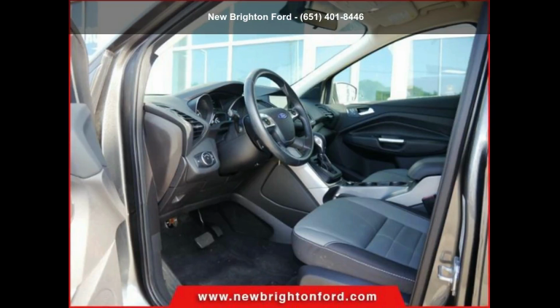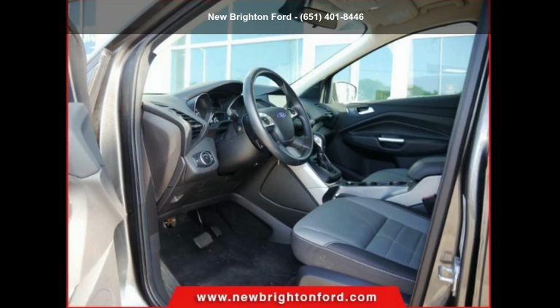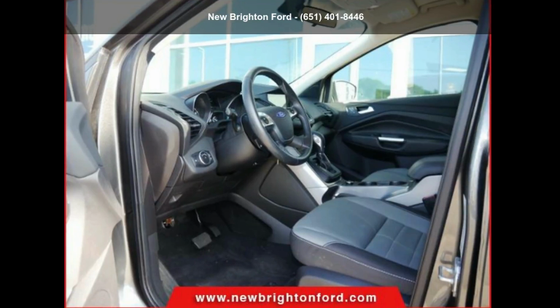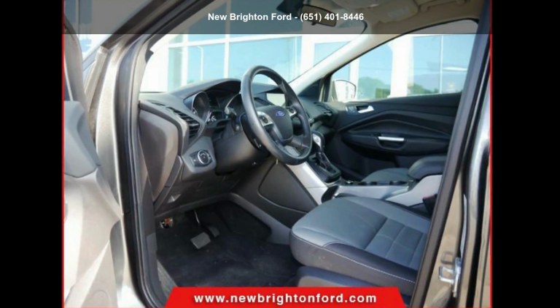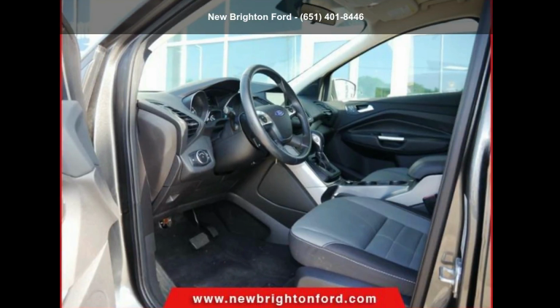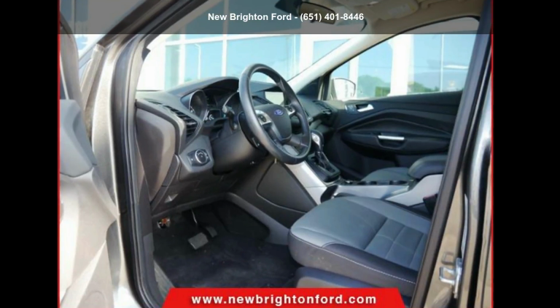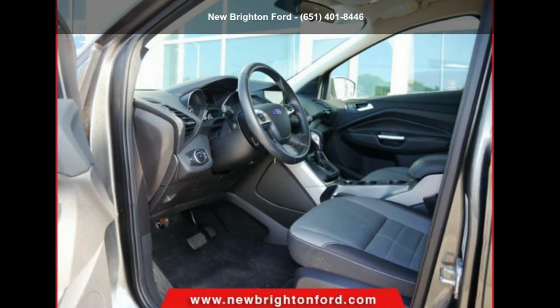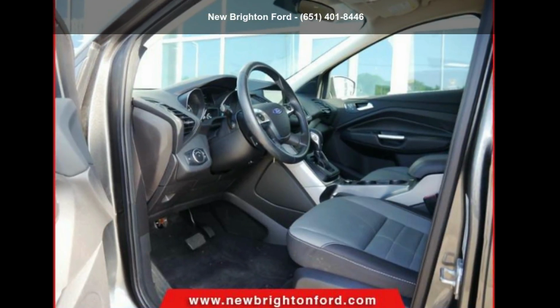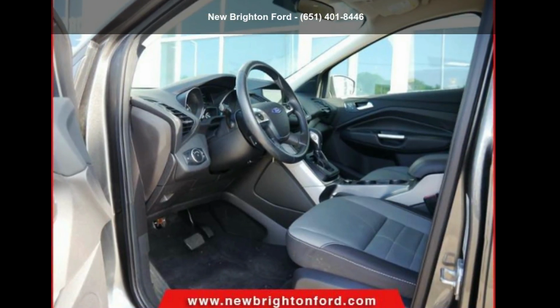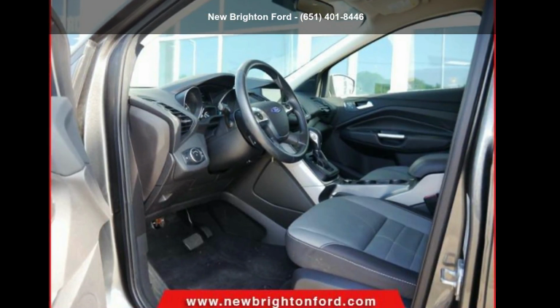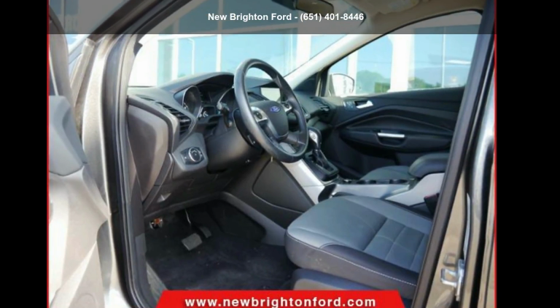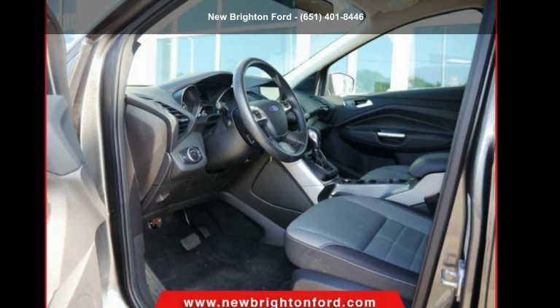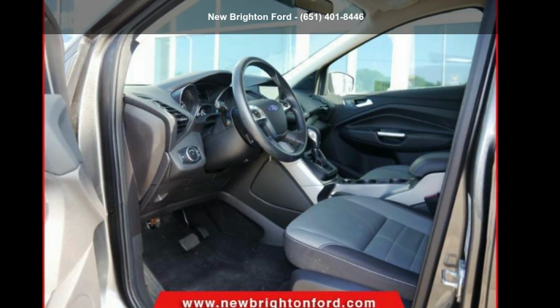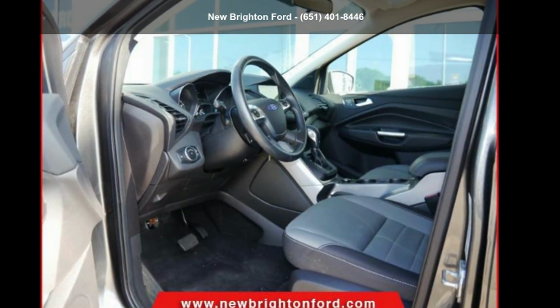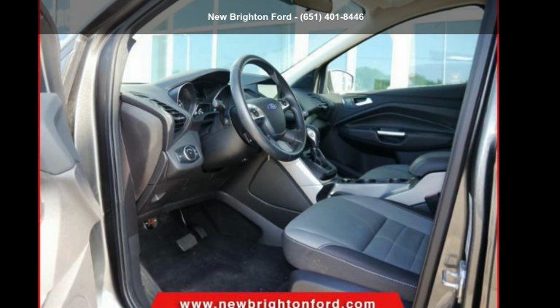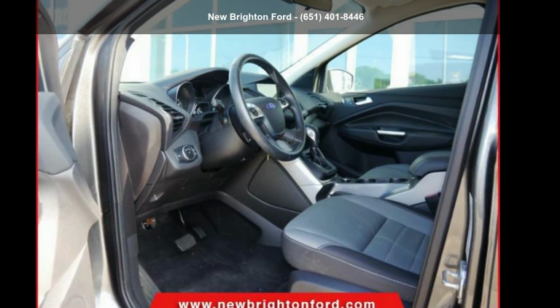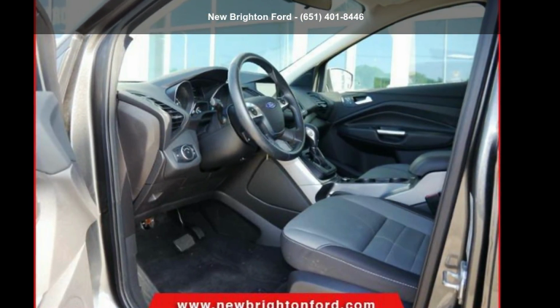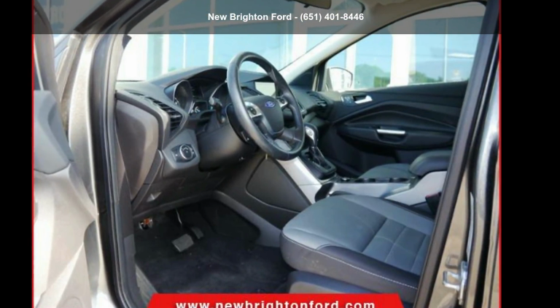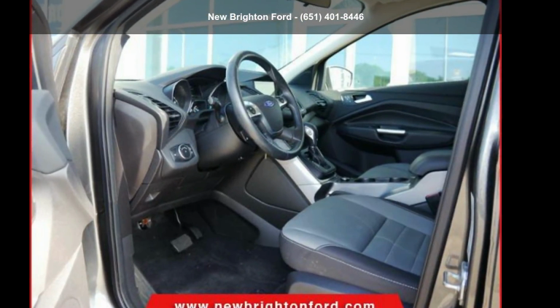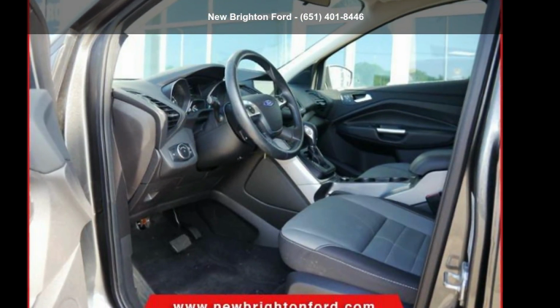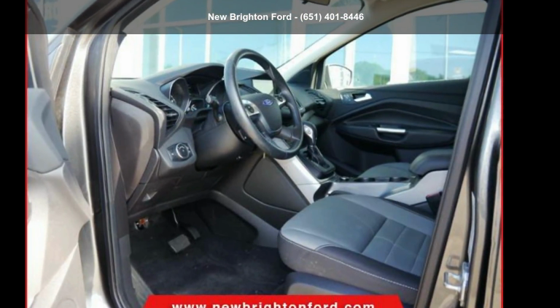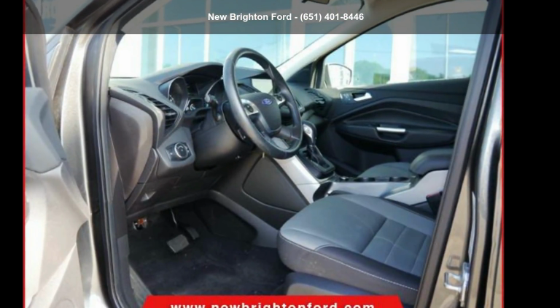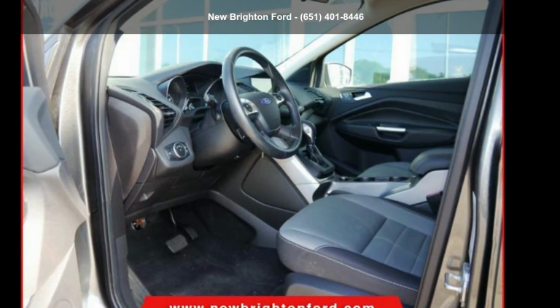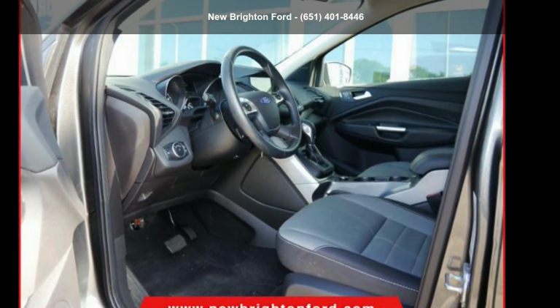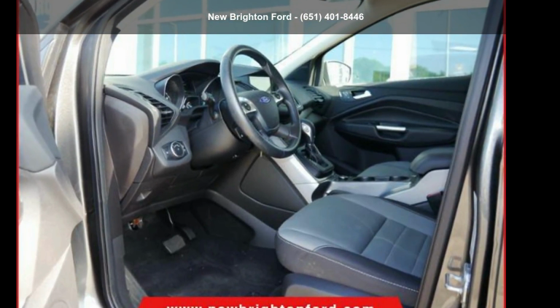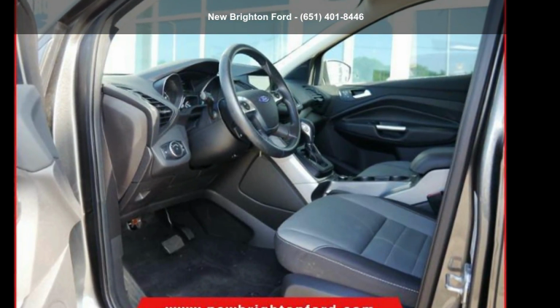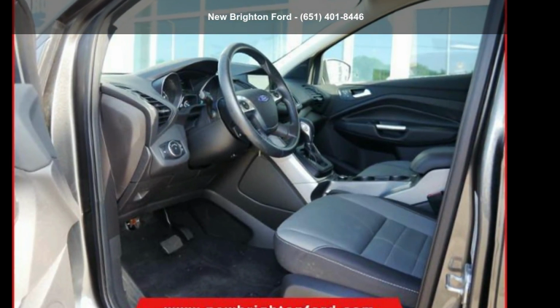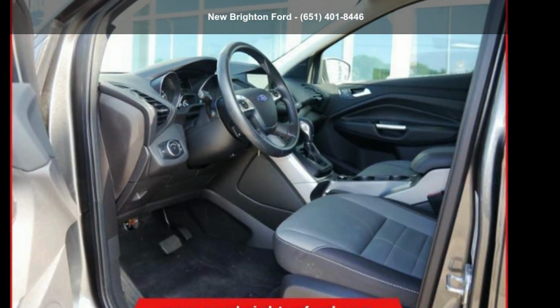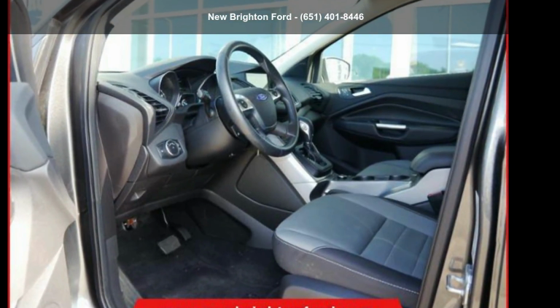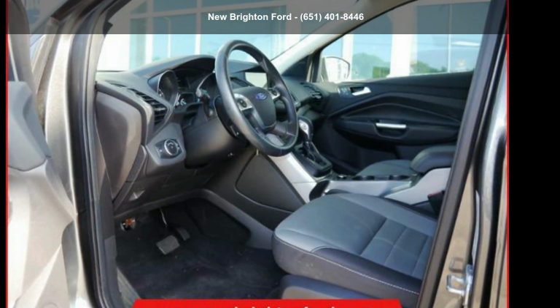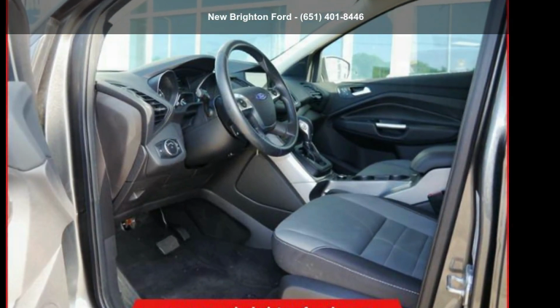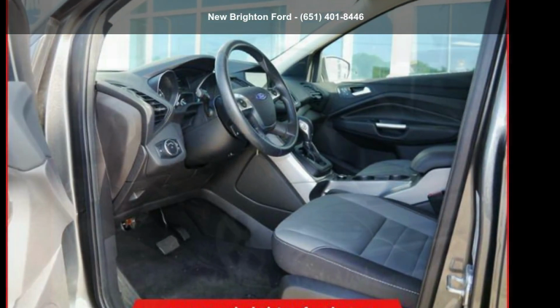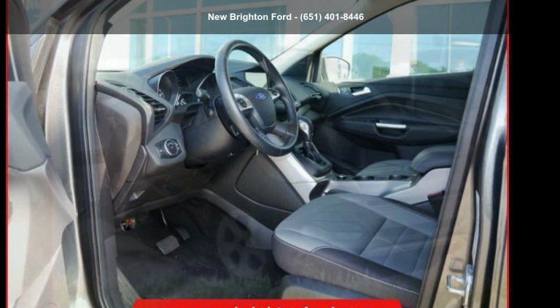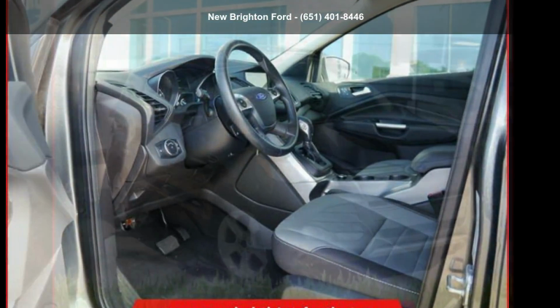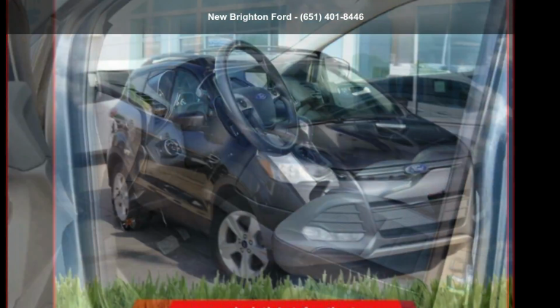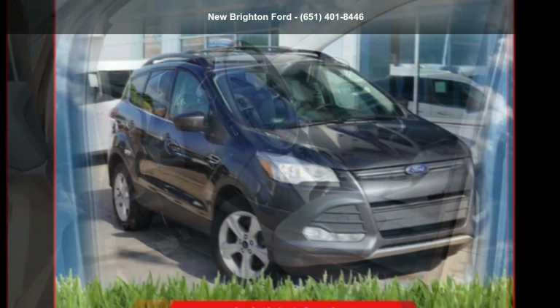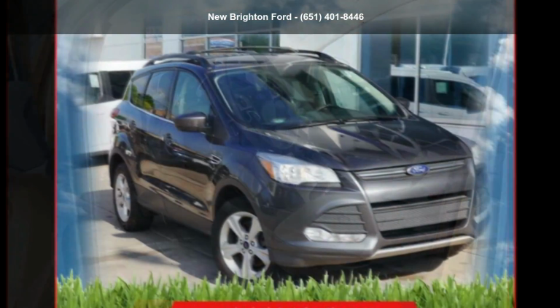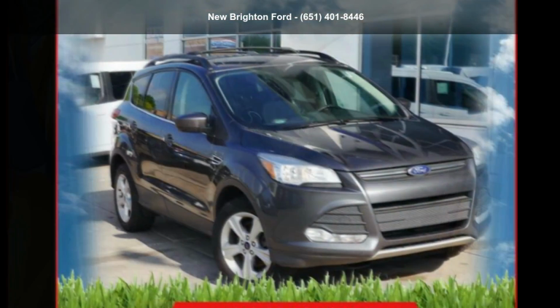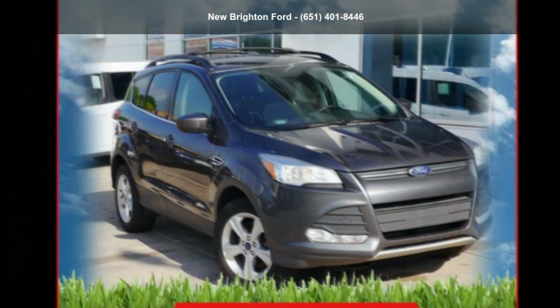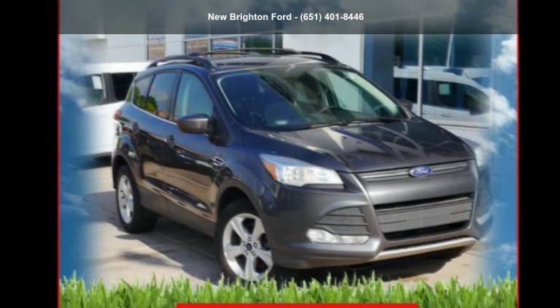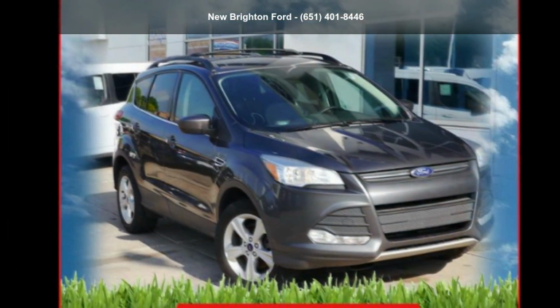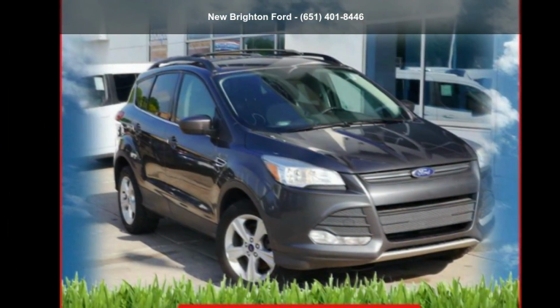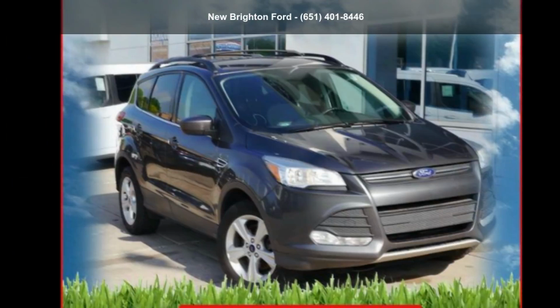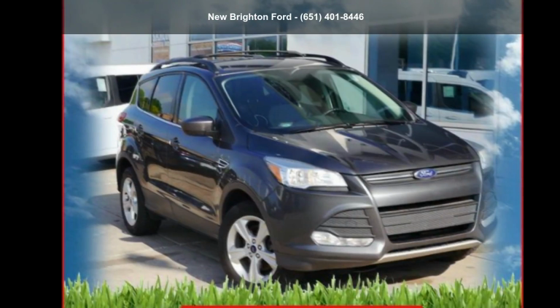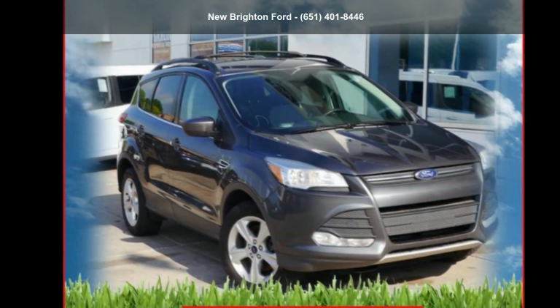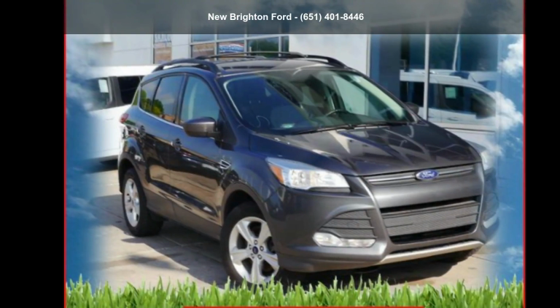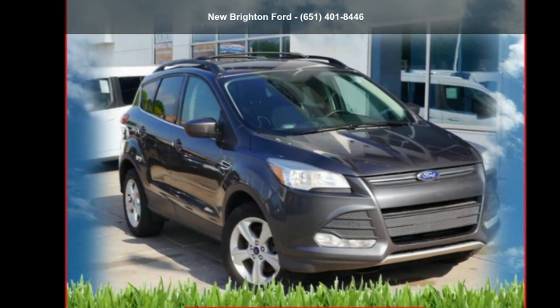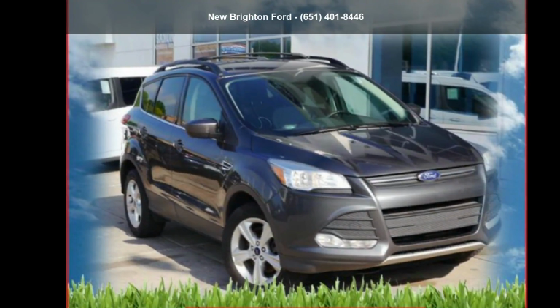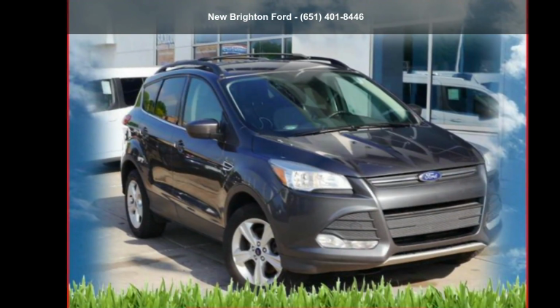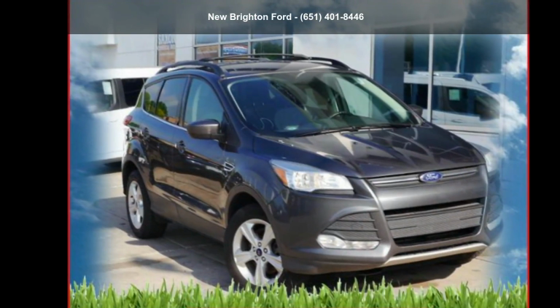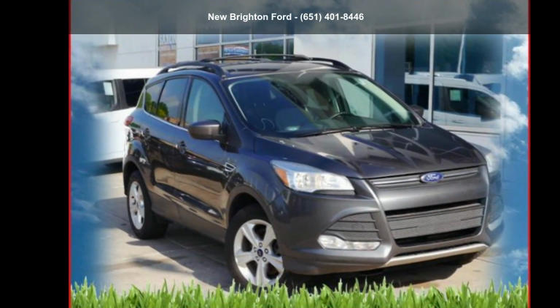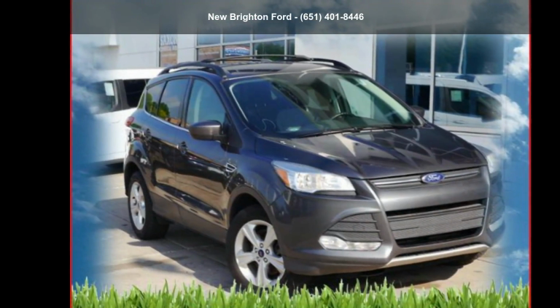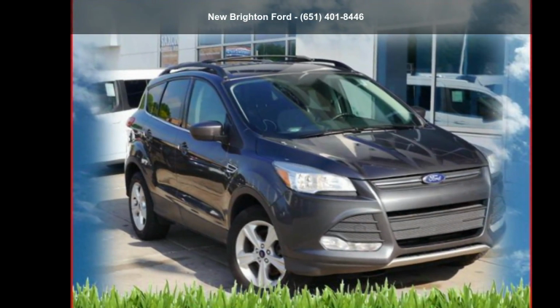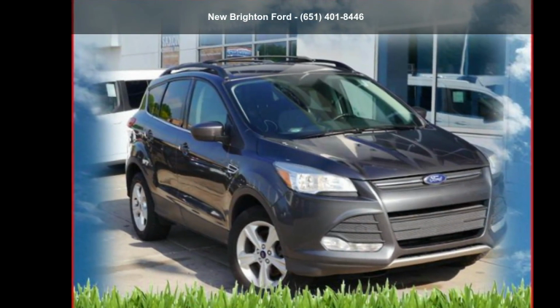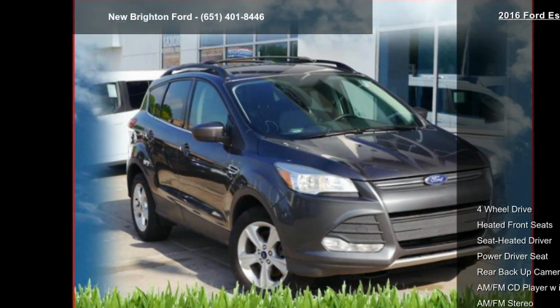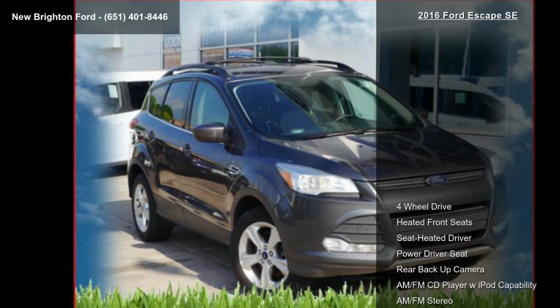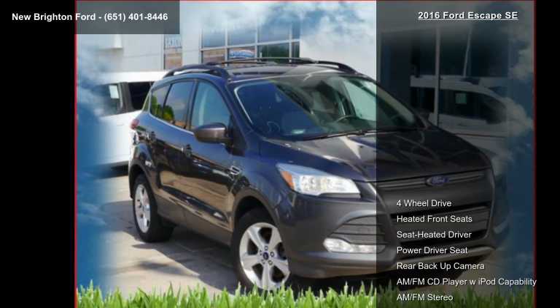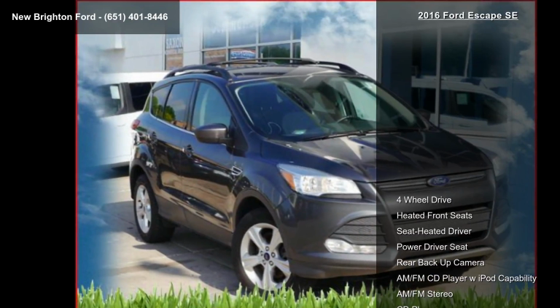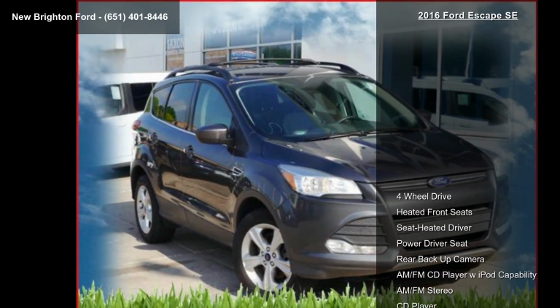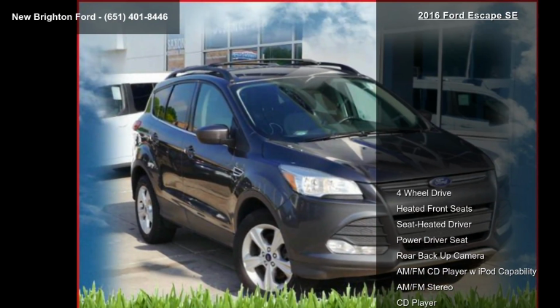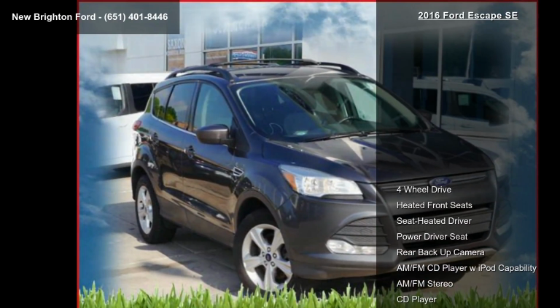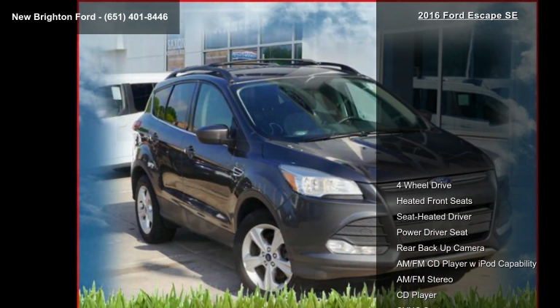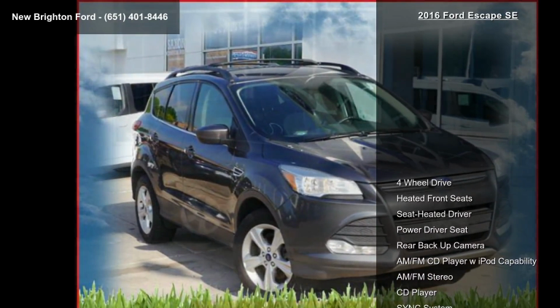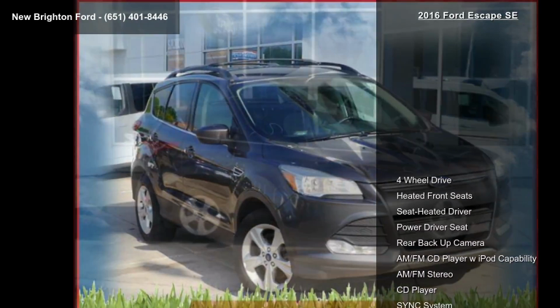Arrive in style with this 2016 Ford Escape SE. If you are looking for a first-rate auto, this one could be yours today.